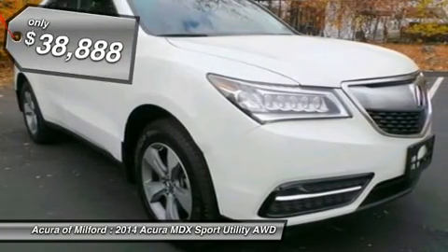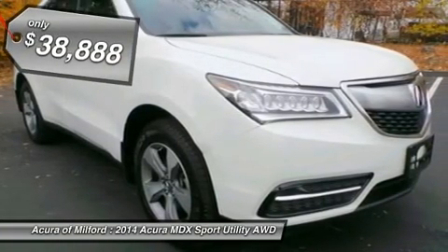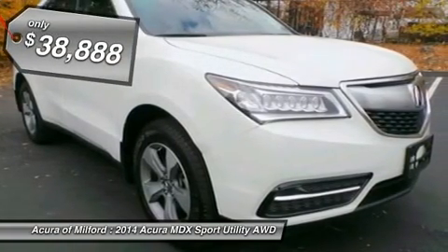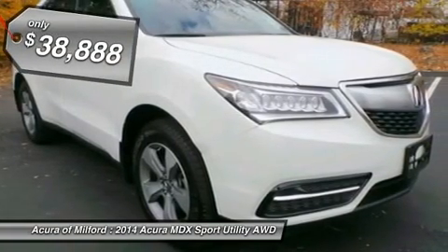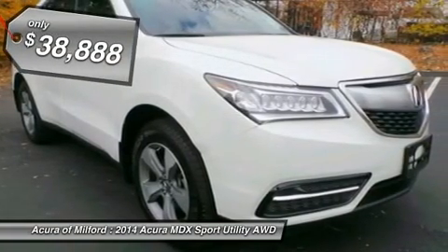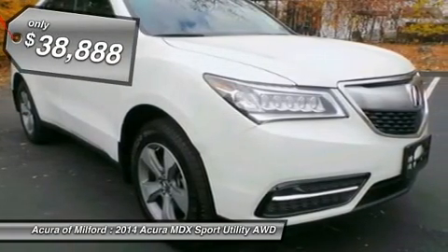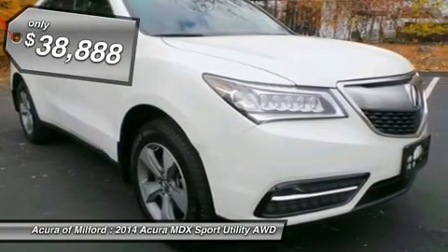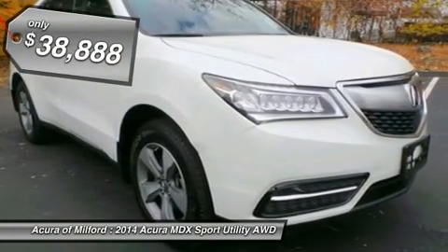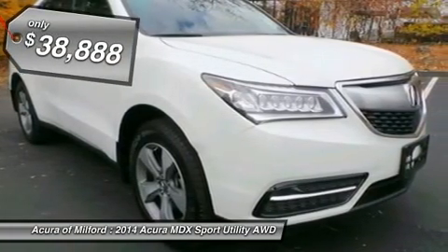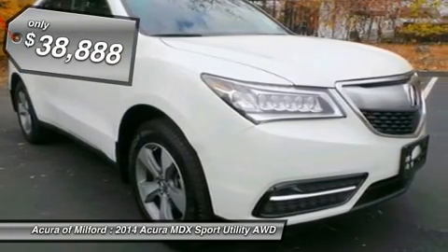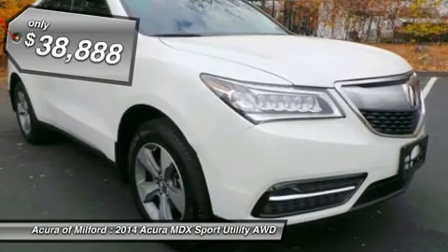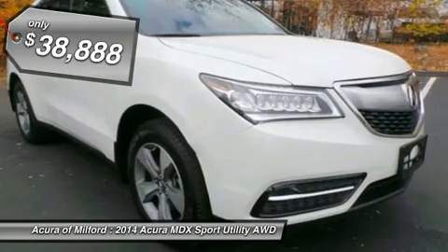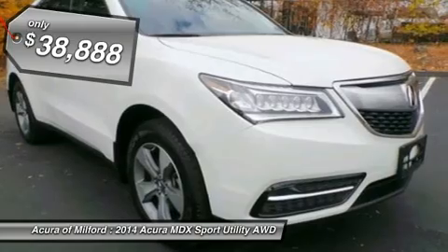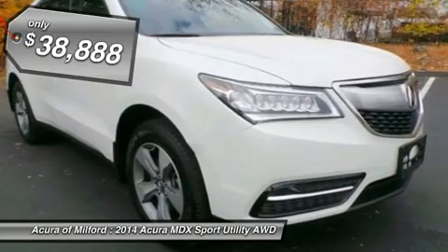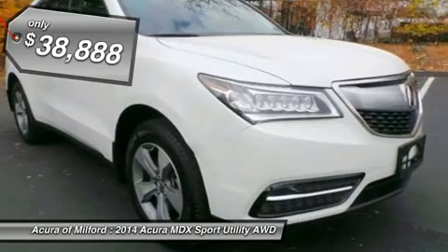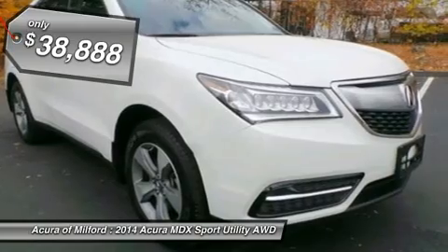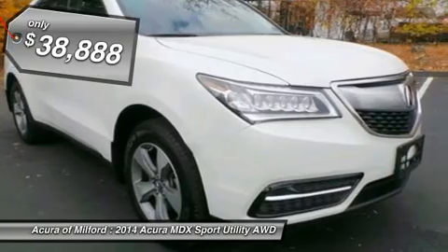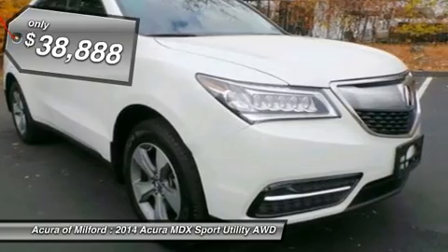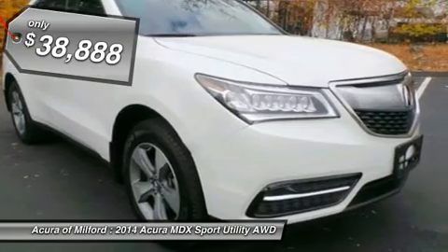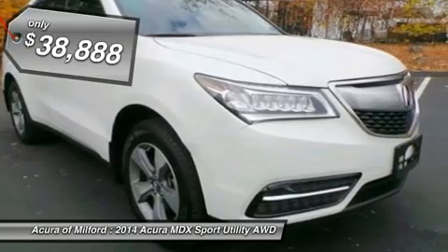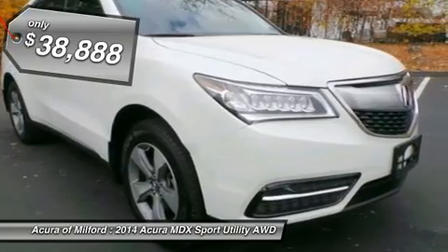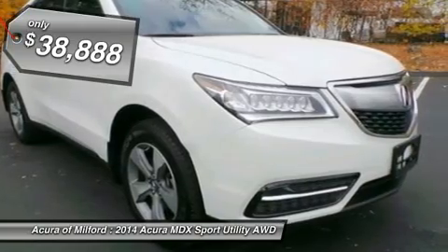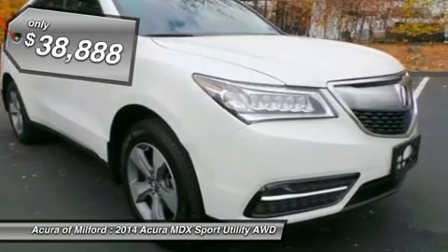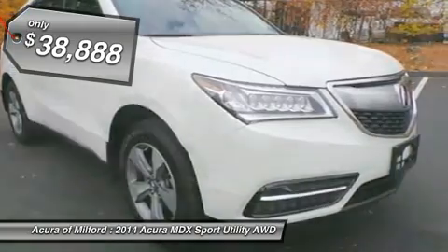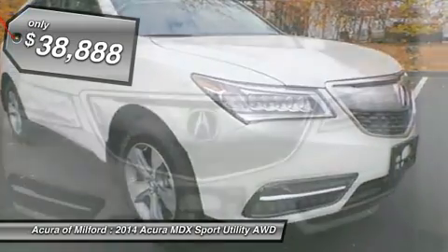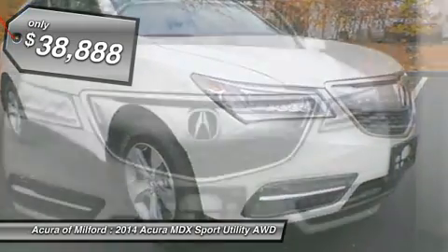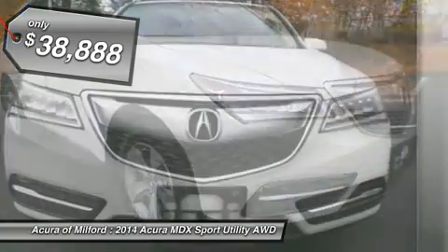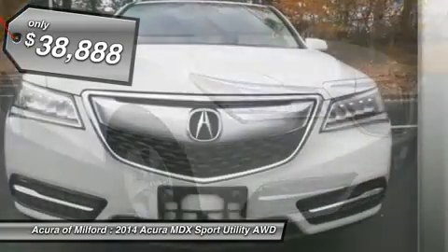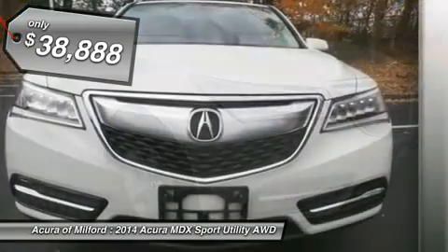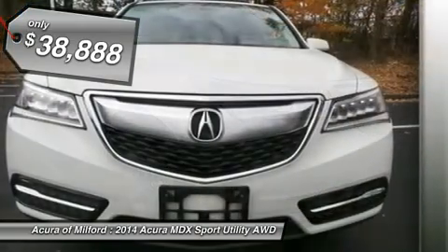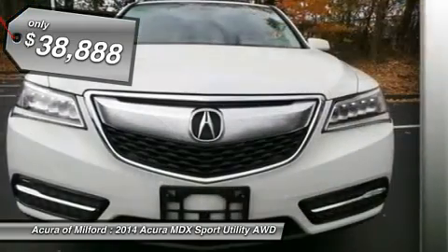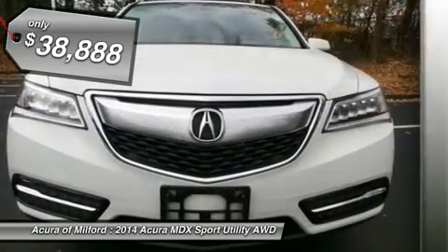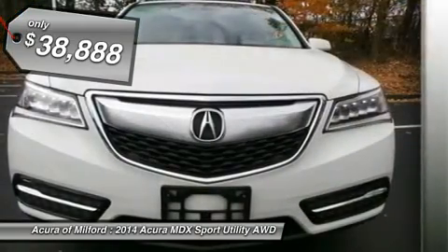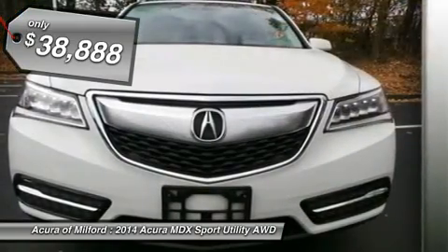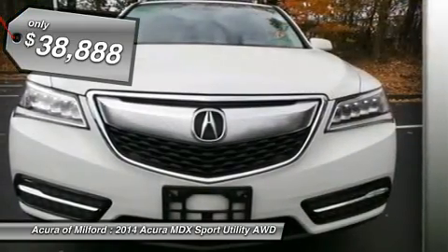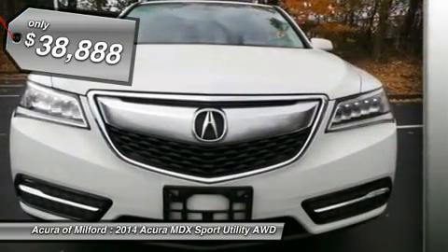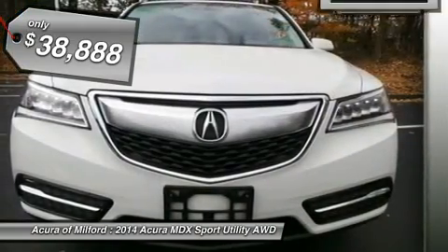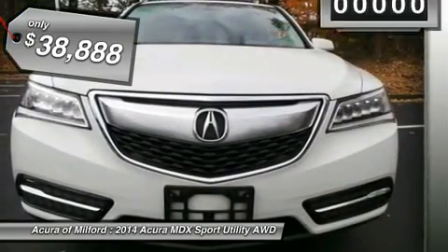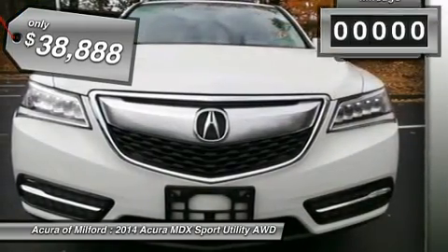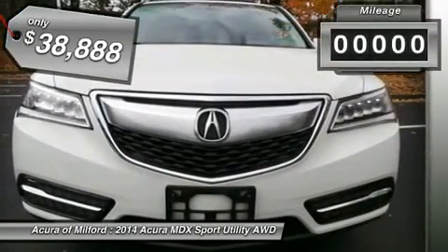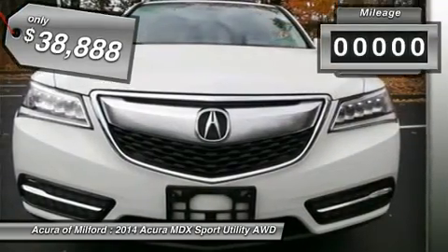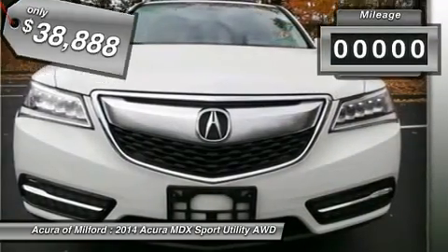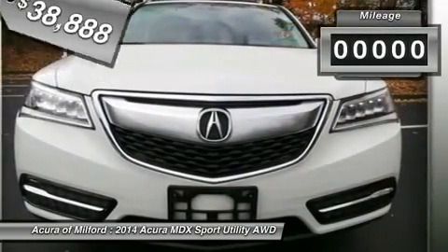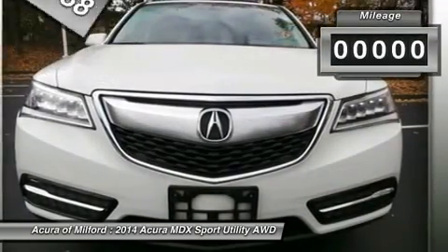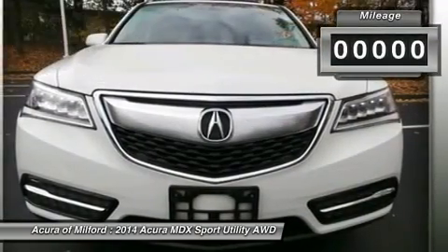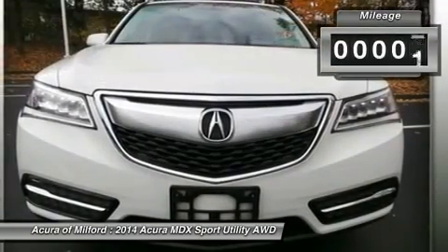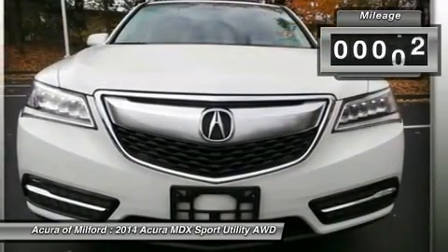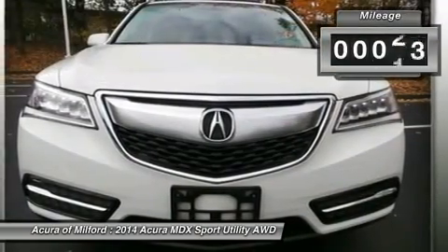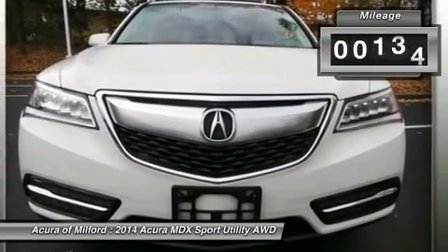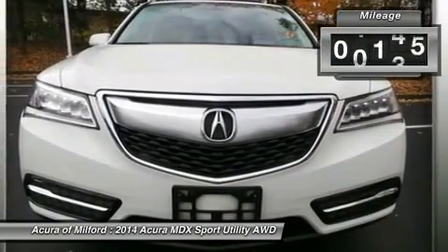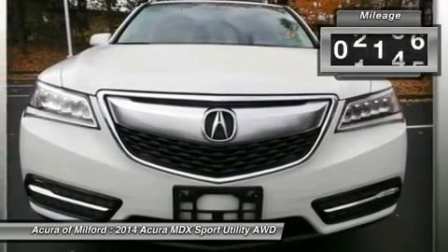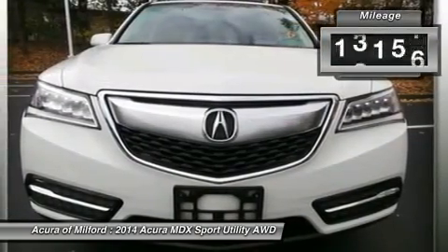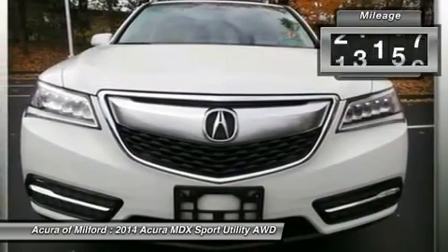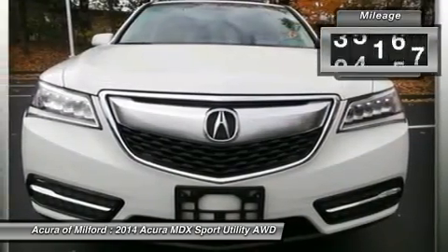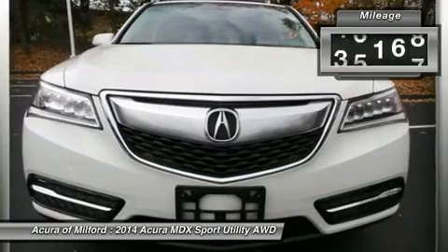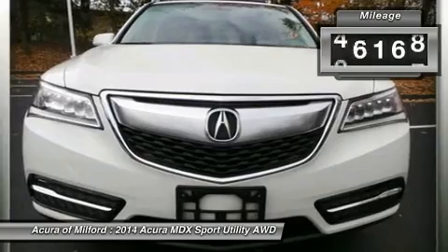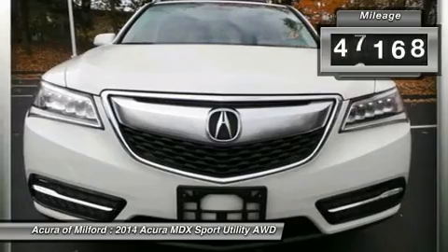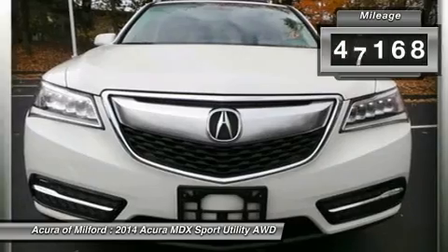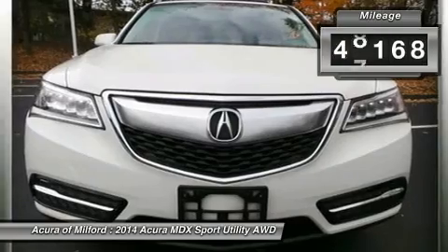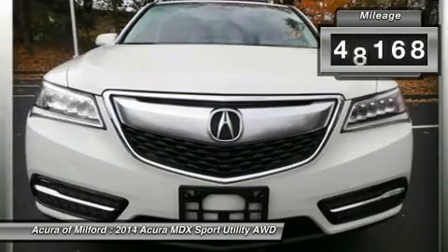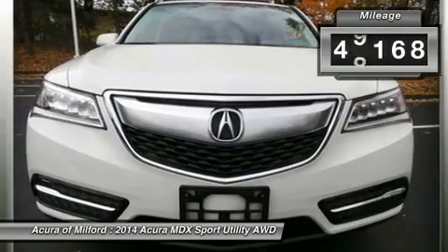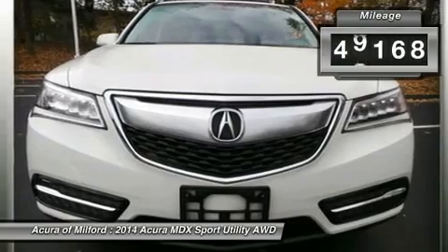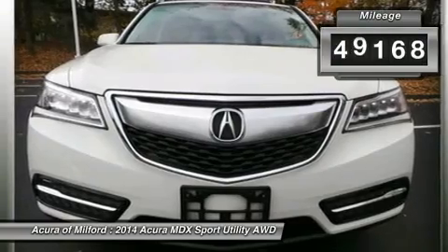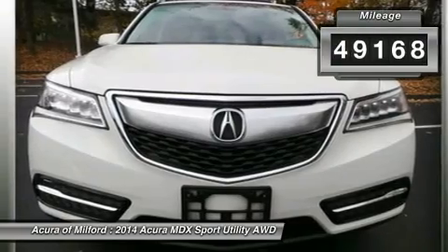Heated Leather Seats, Third Row Seat, Sunroof, Power Liftgate, Rear Air, Backup Camera, All Wheel Drive.